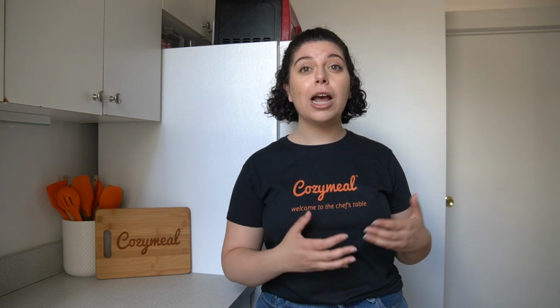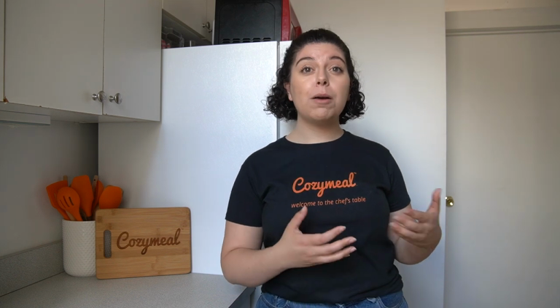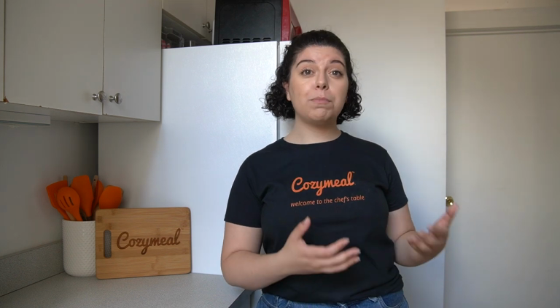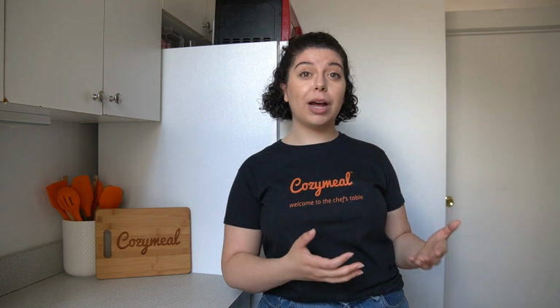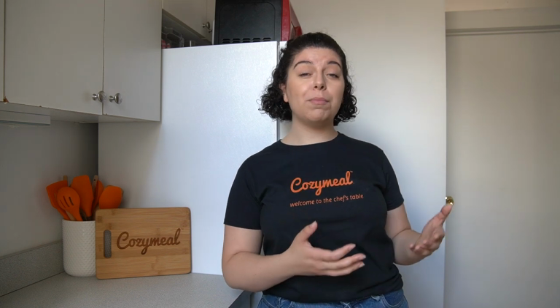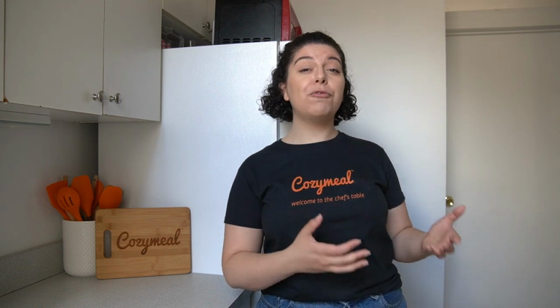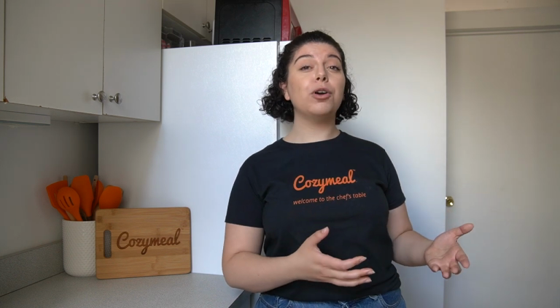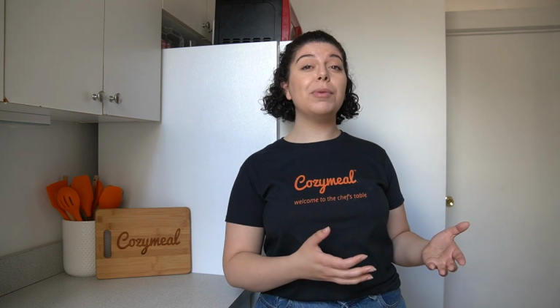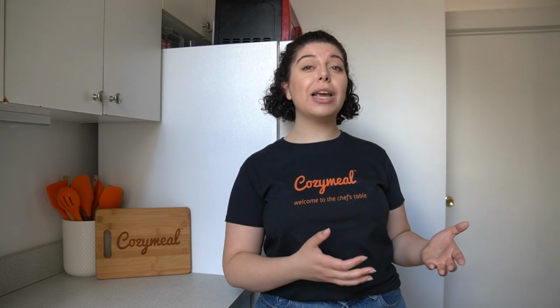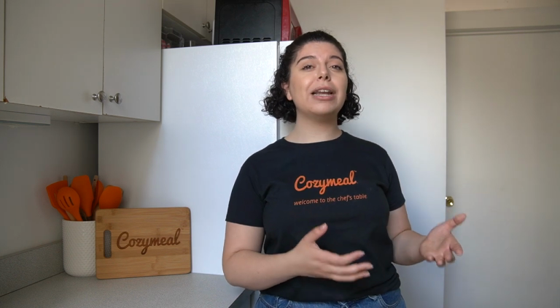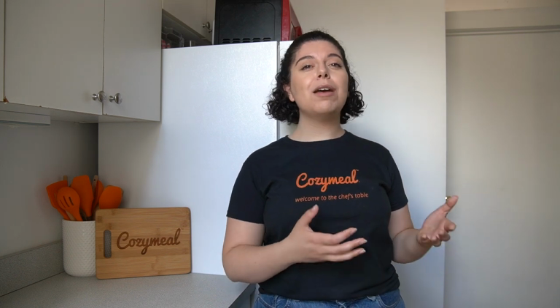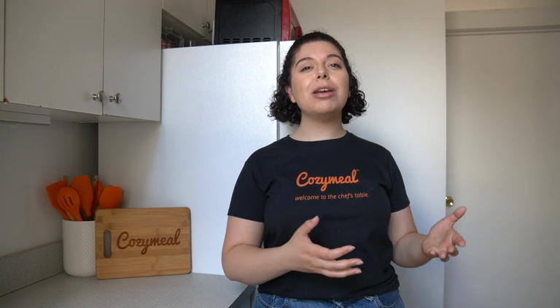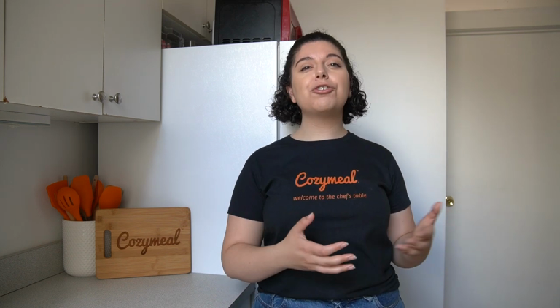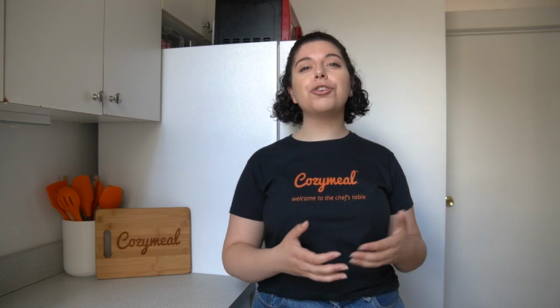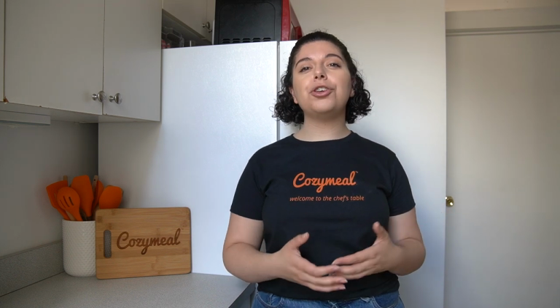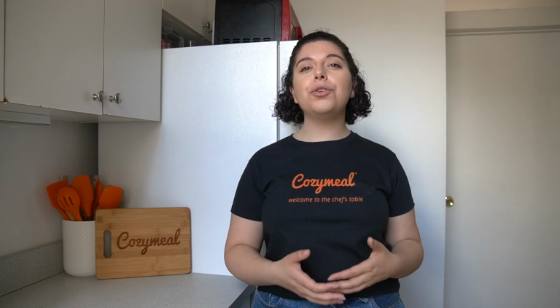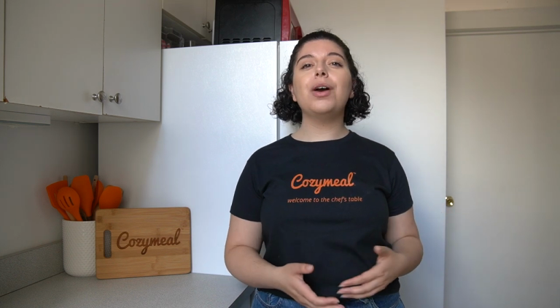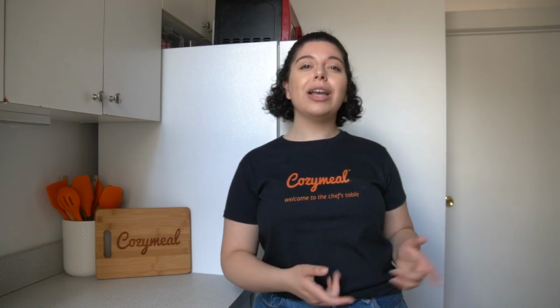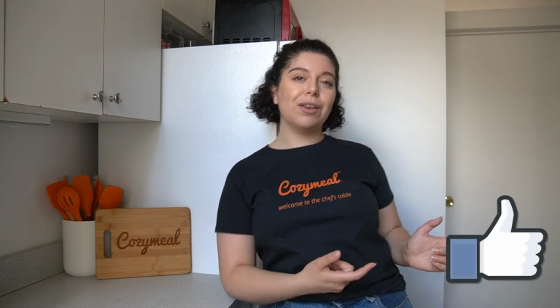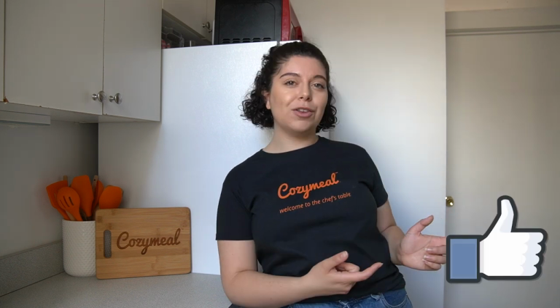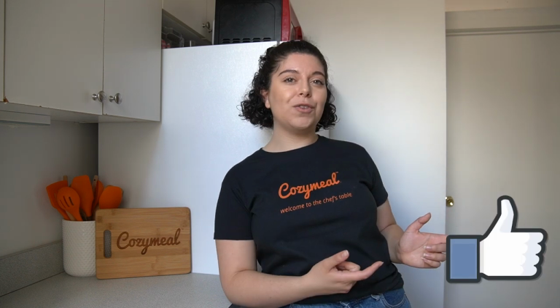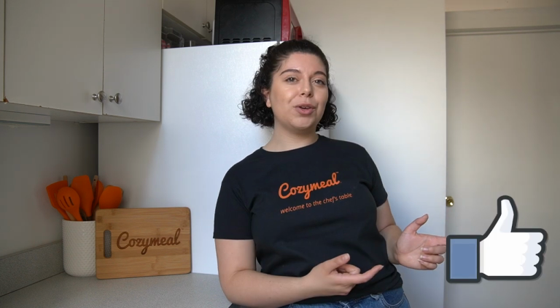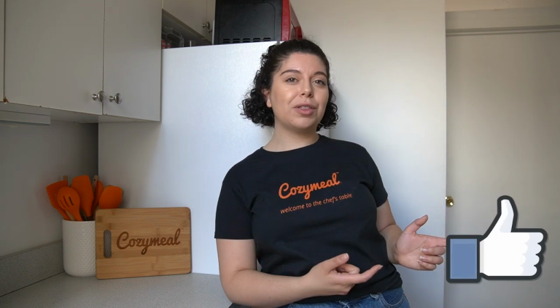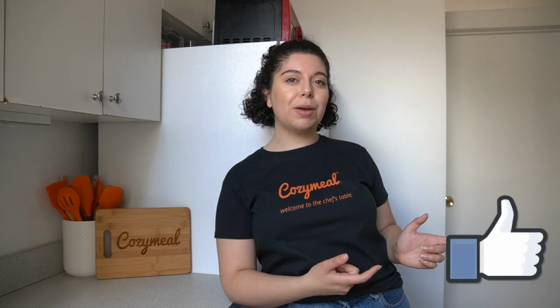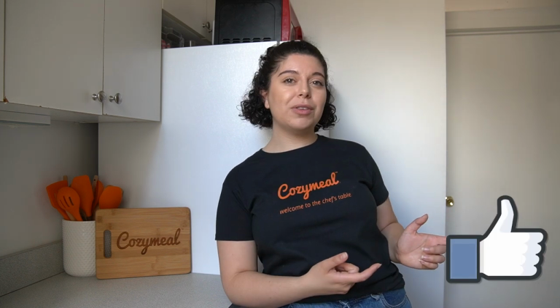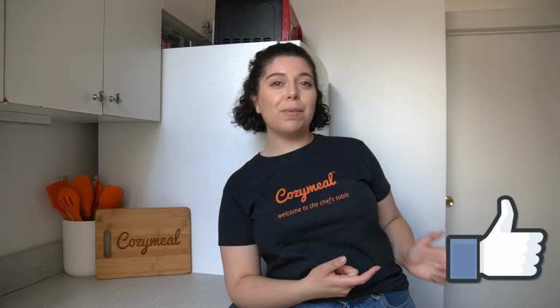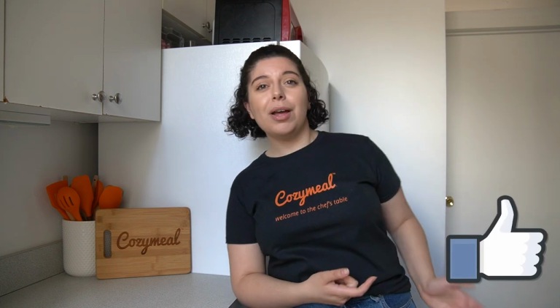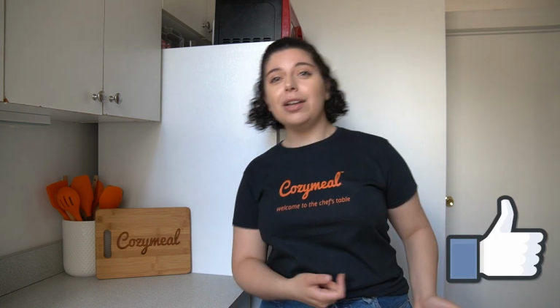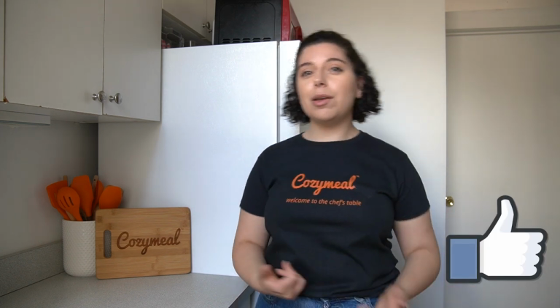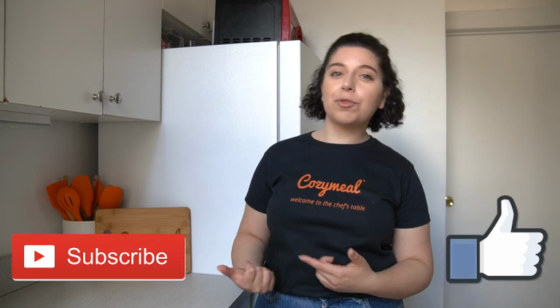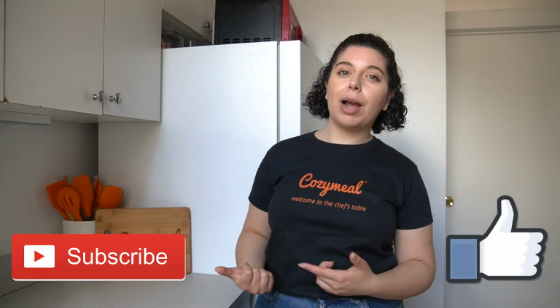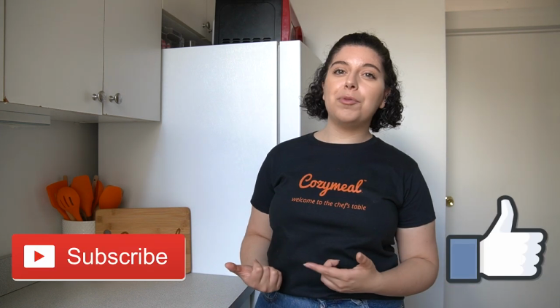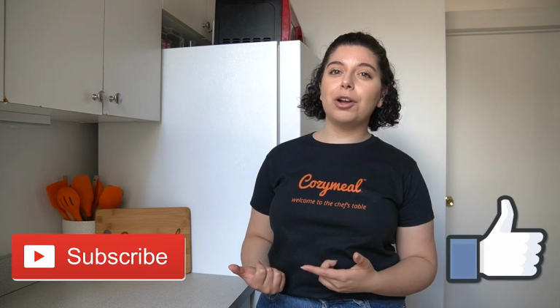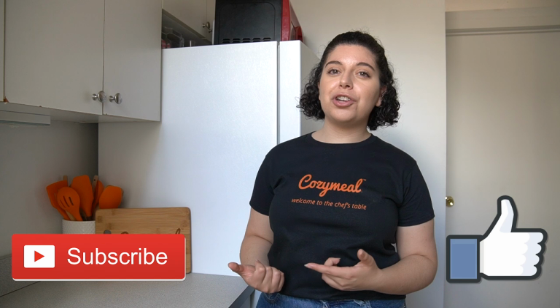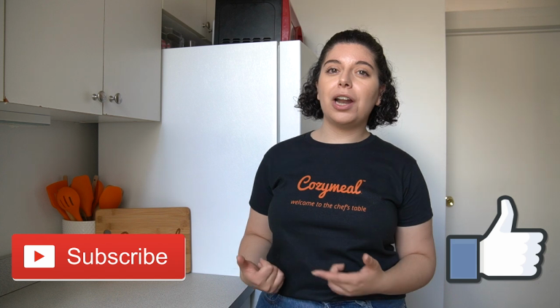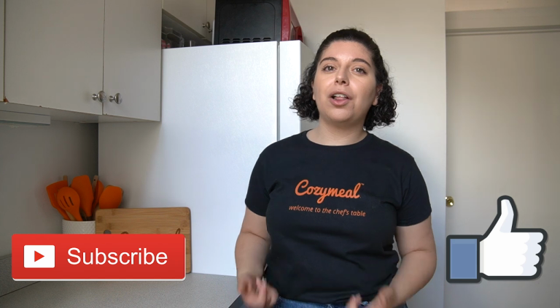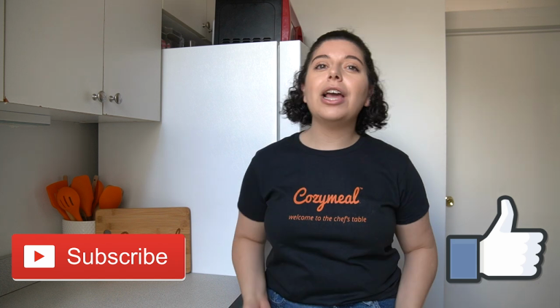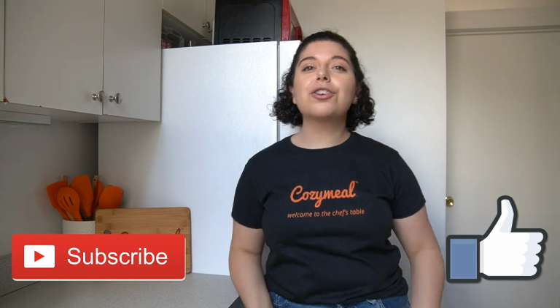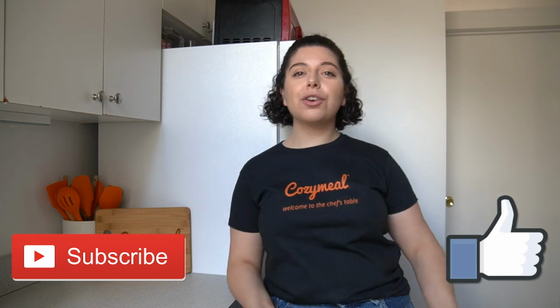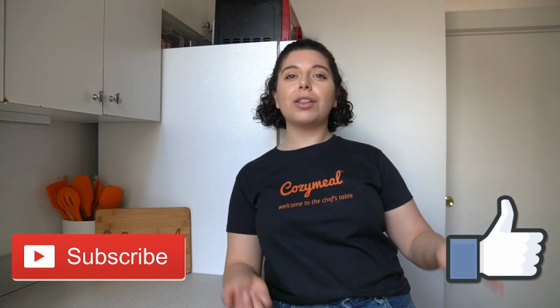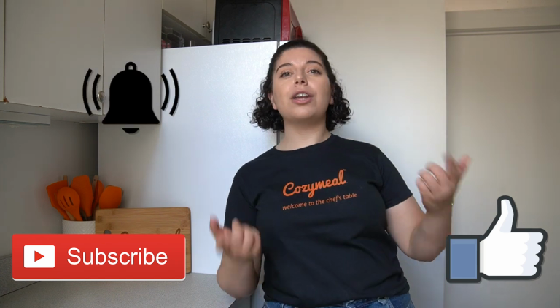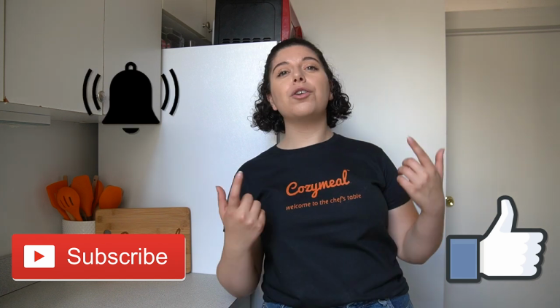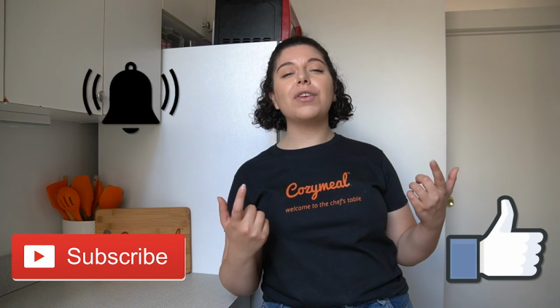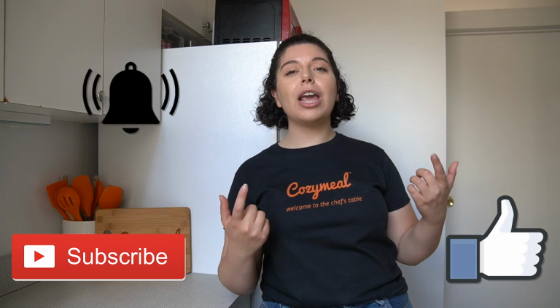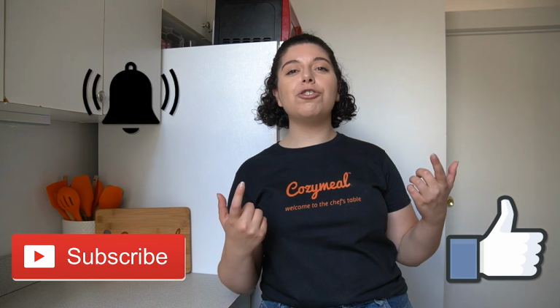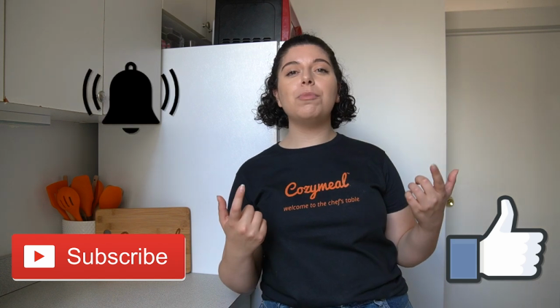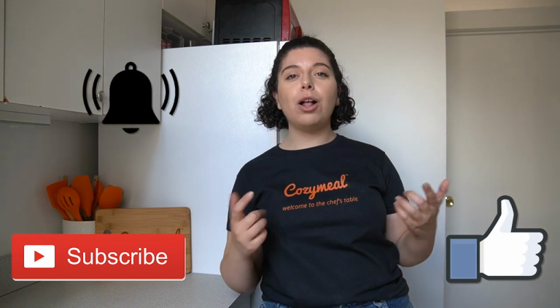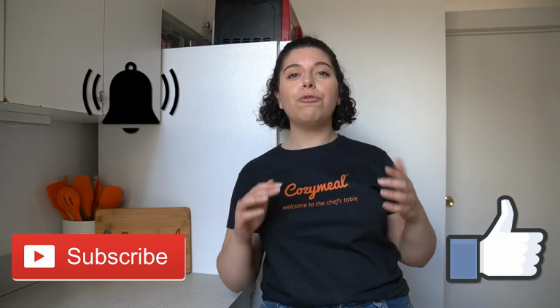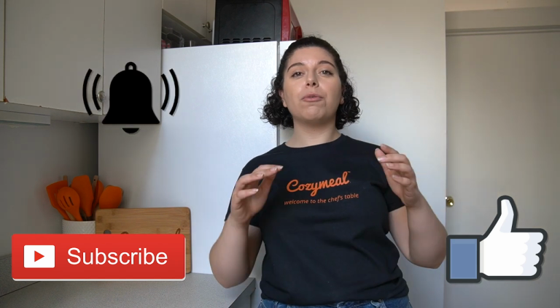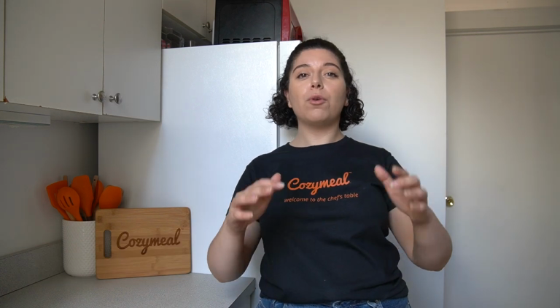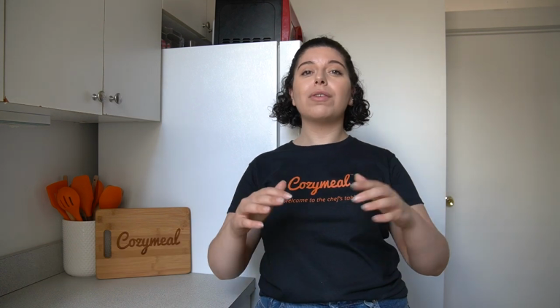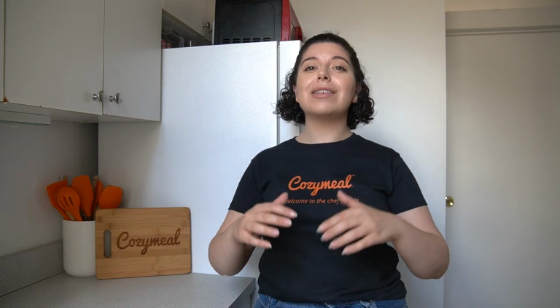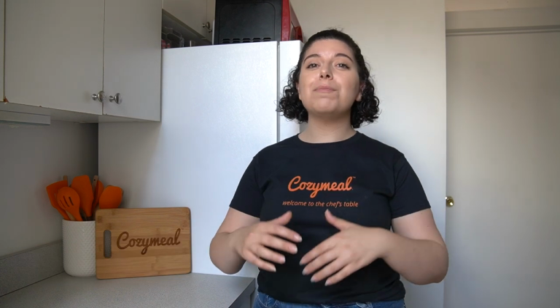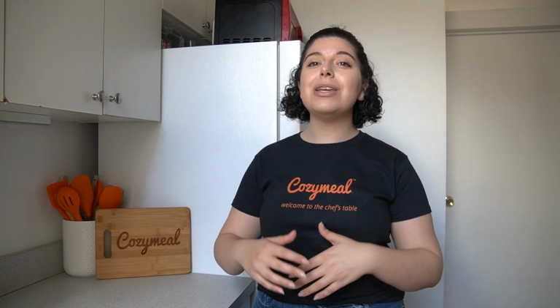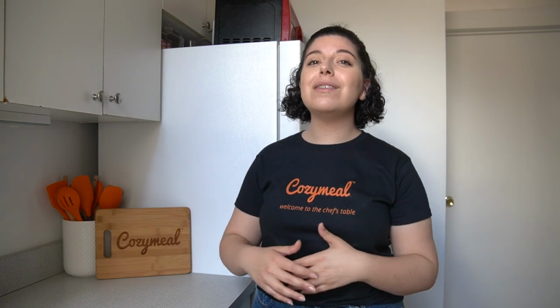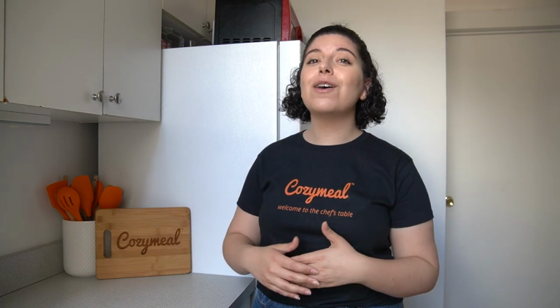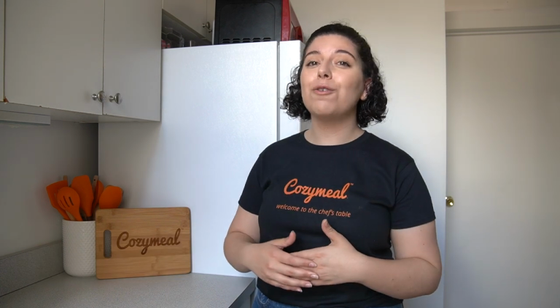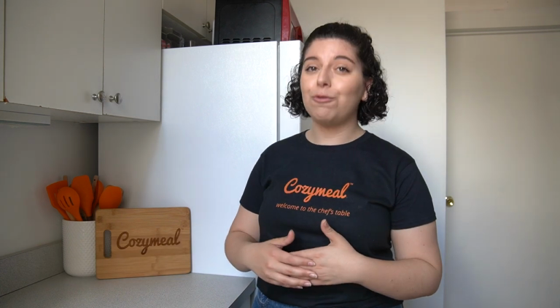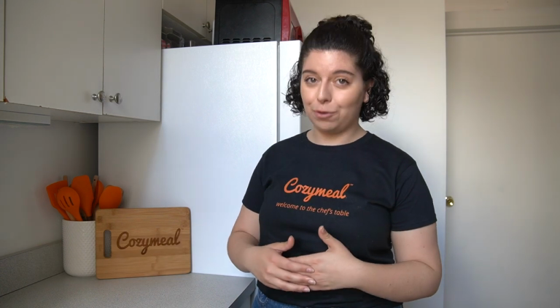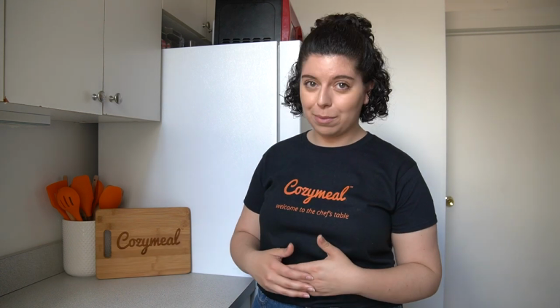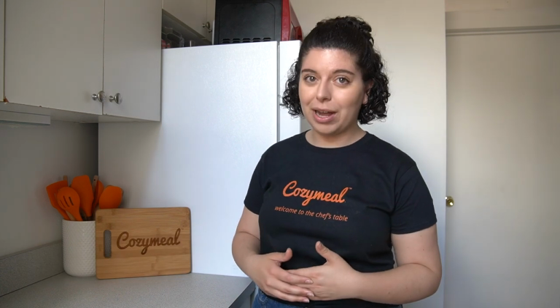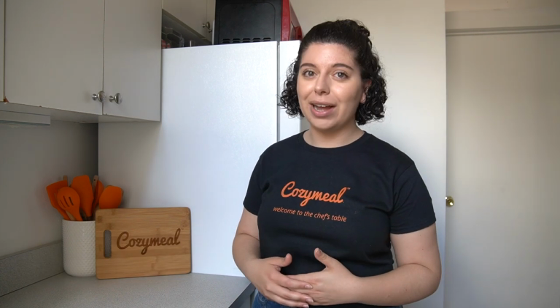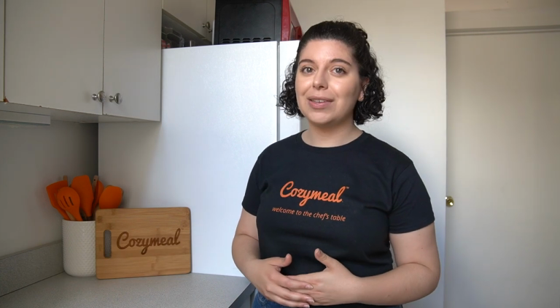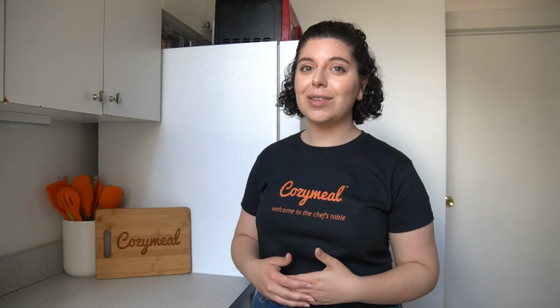But before we begin, make sure you give this video a thumbs up, subscribe to our channel, and turn on that notification bell for more recipes from us.